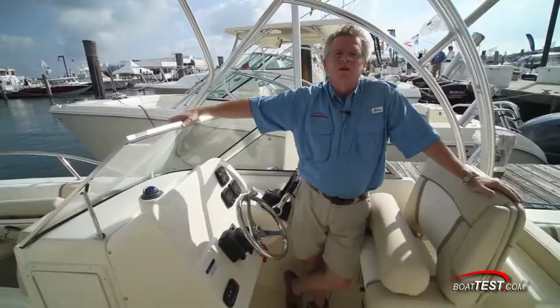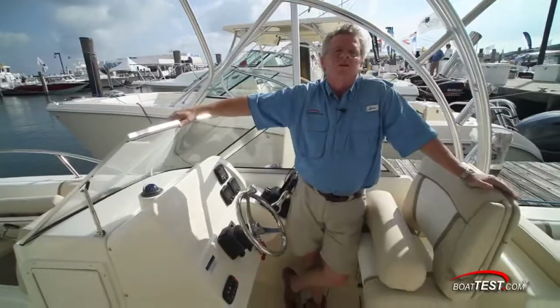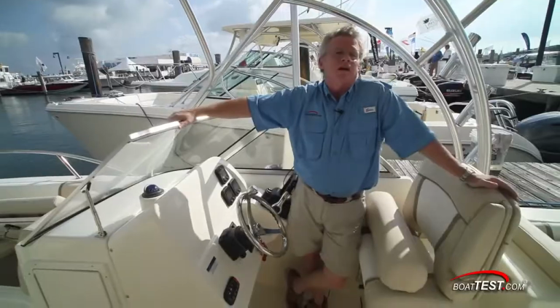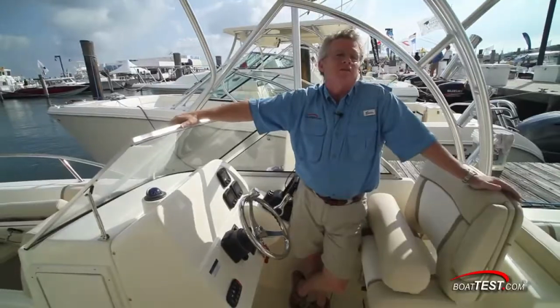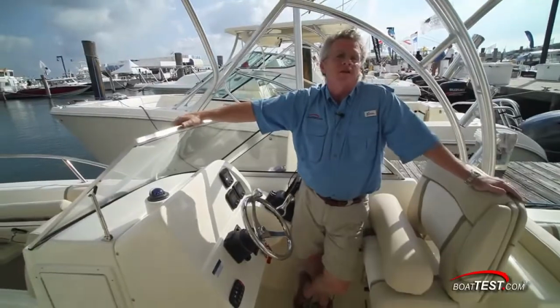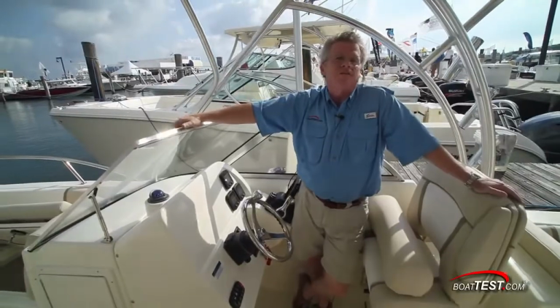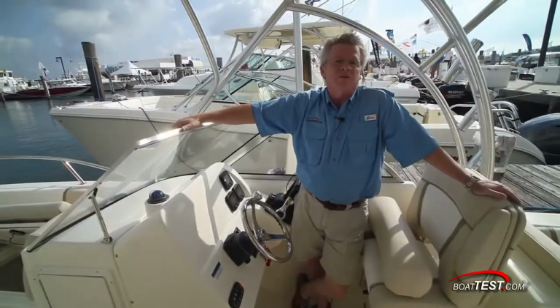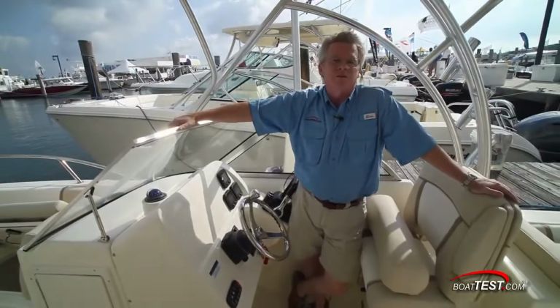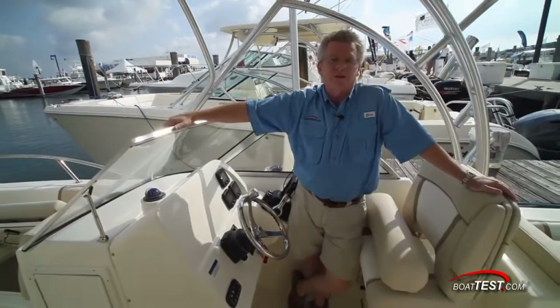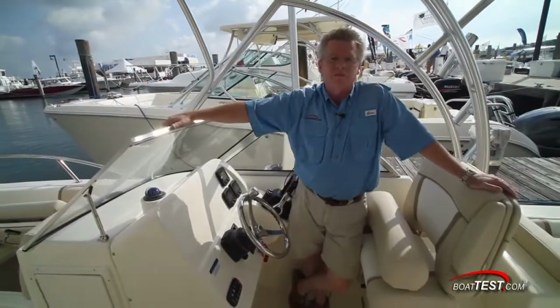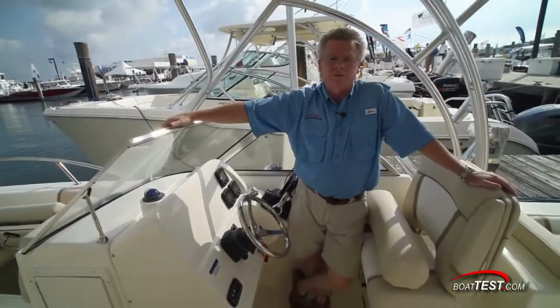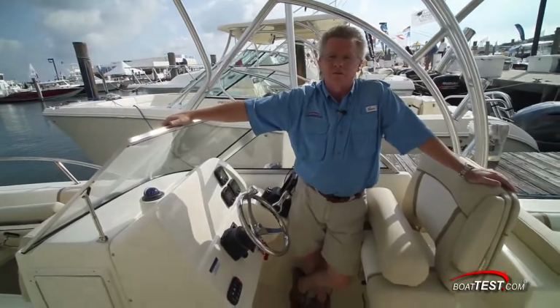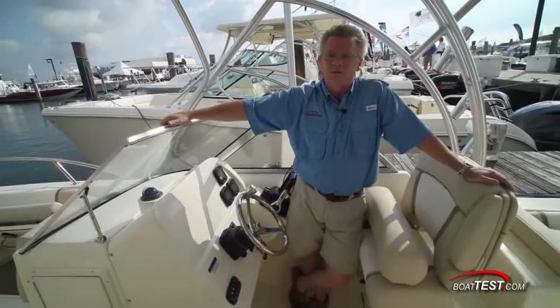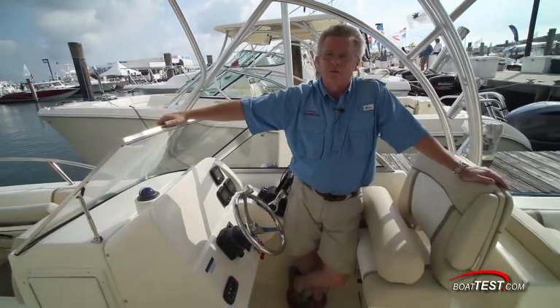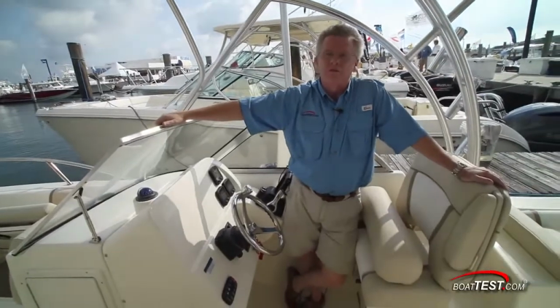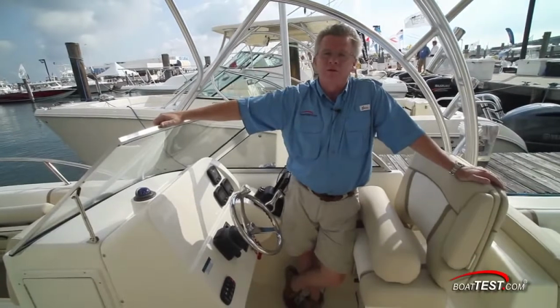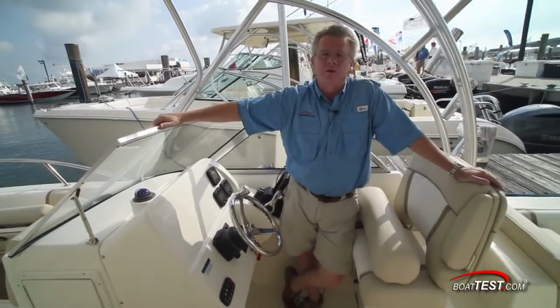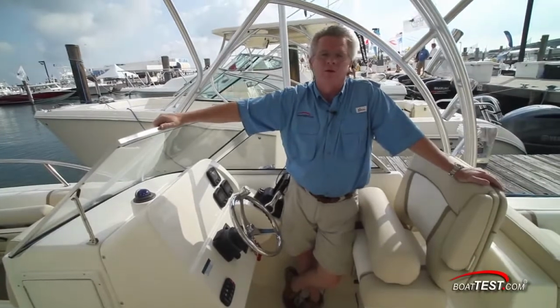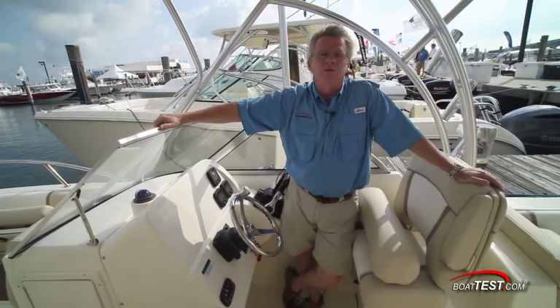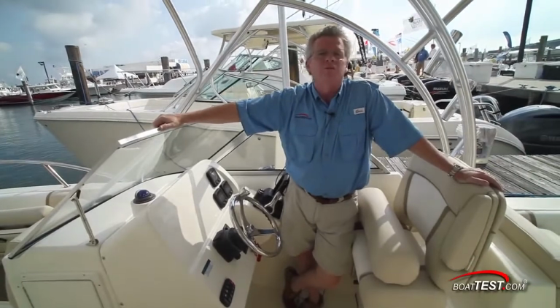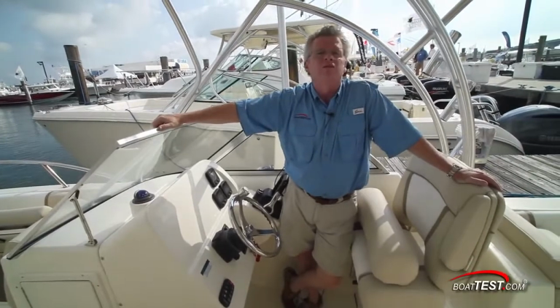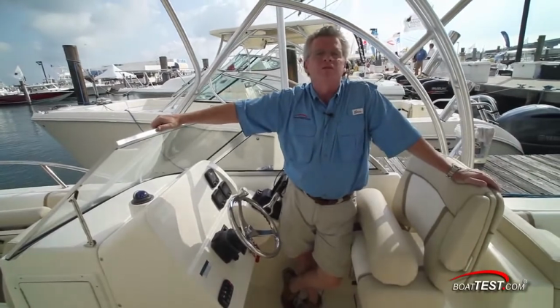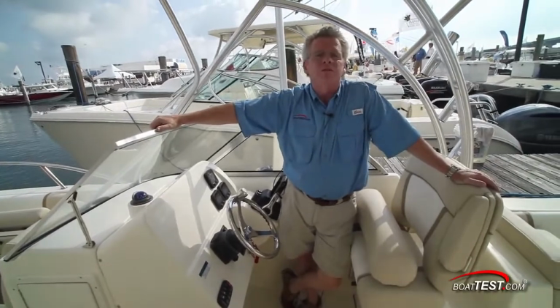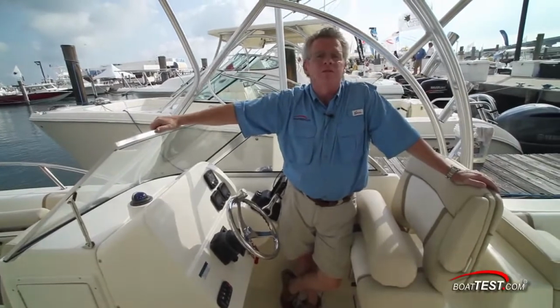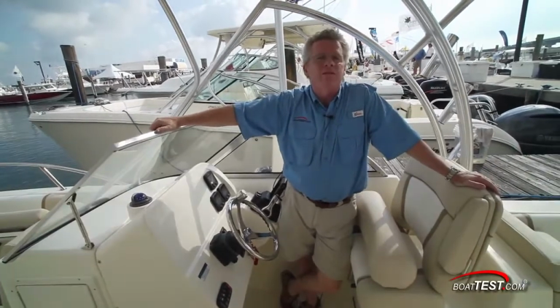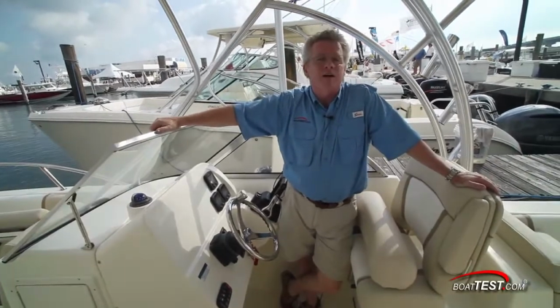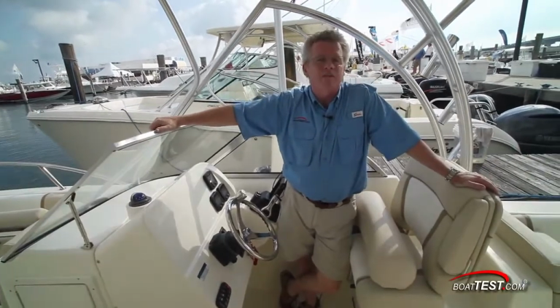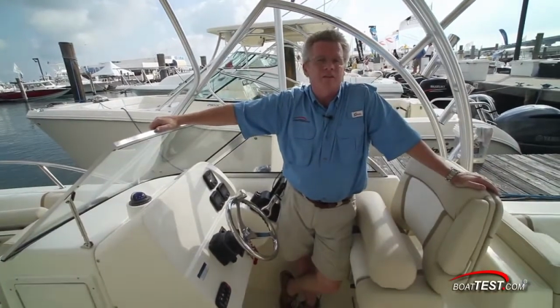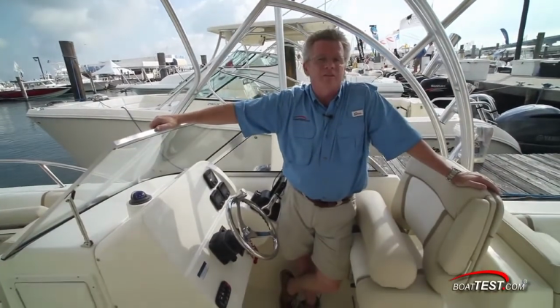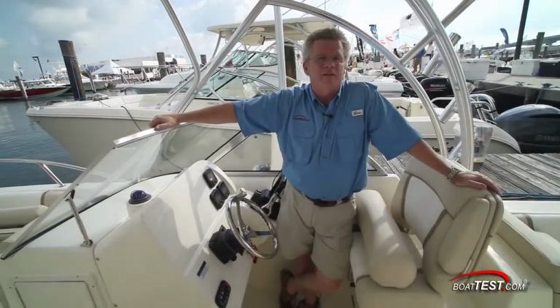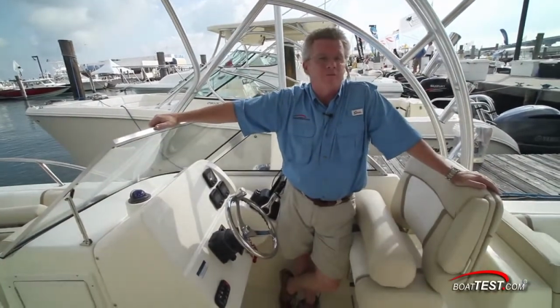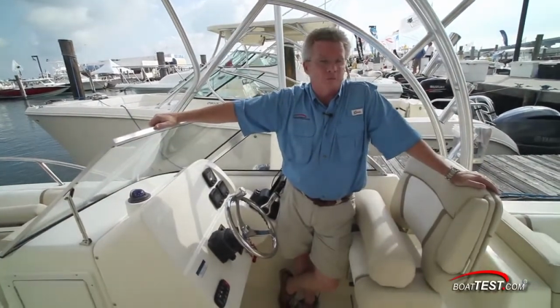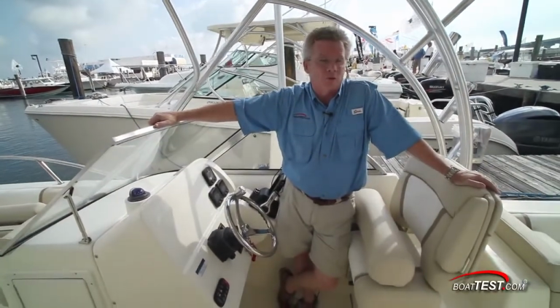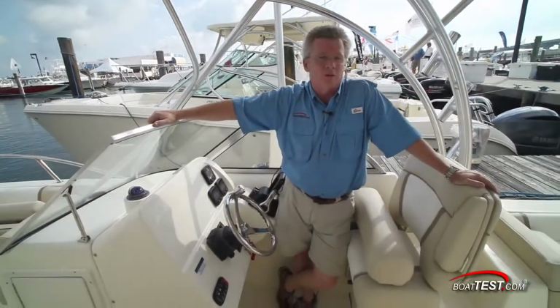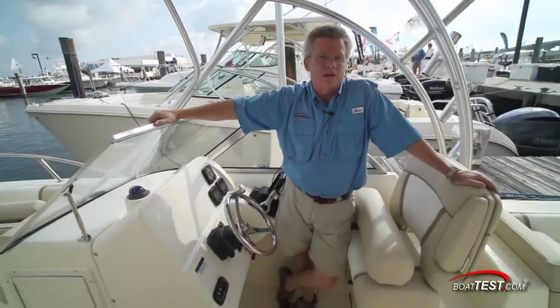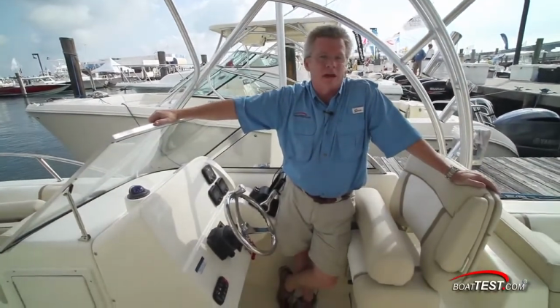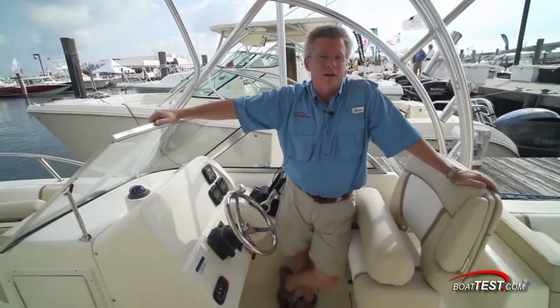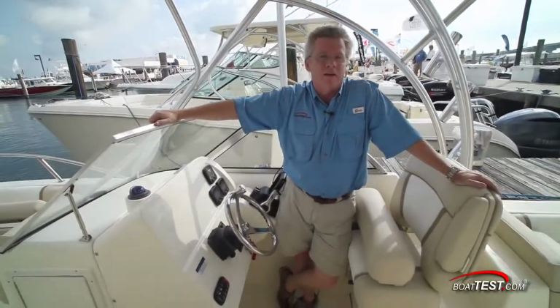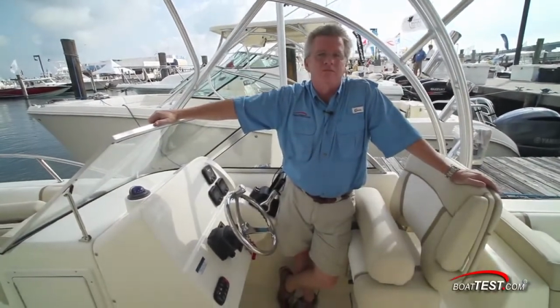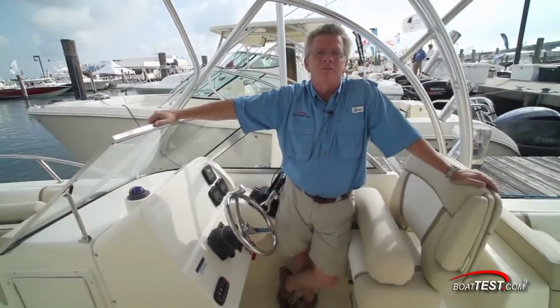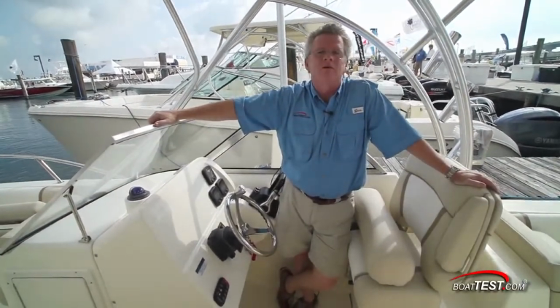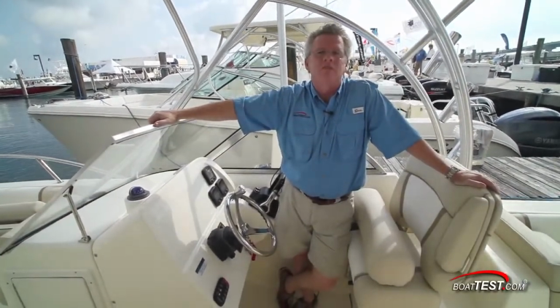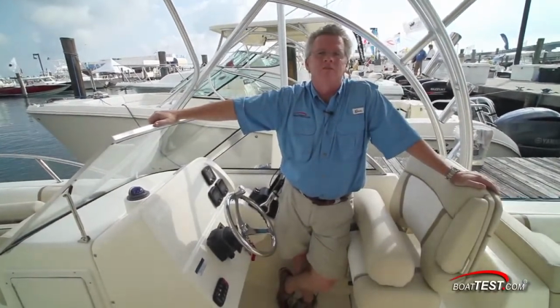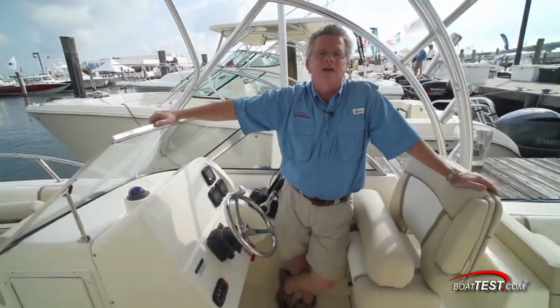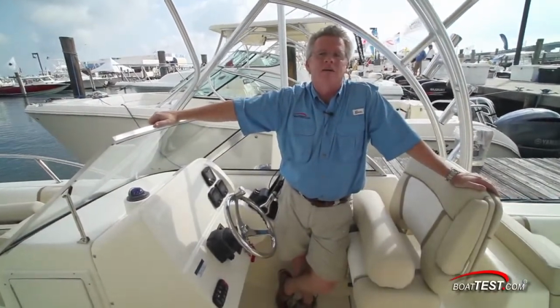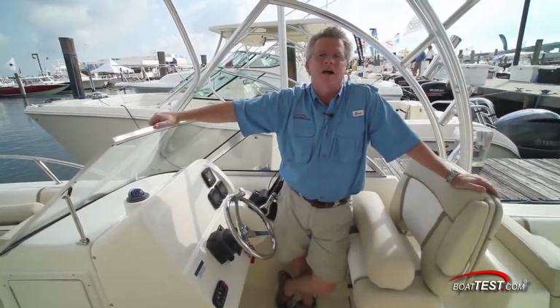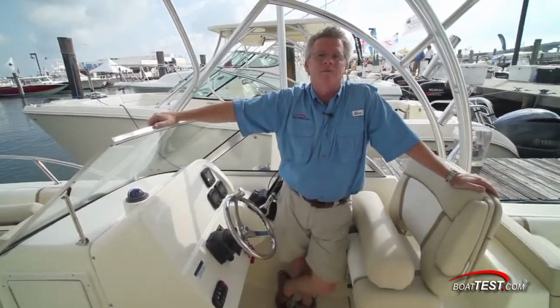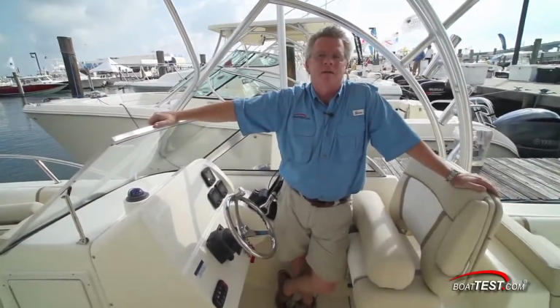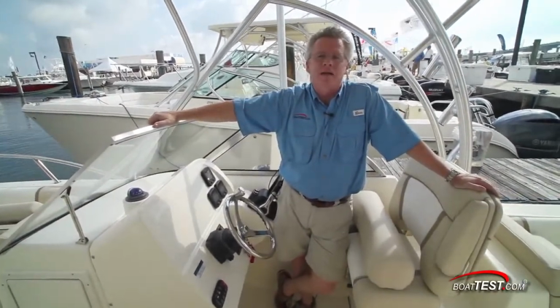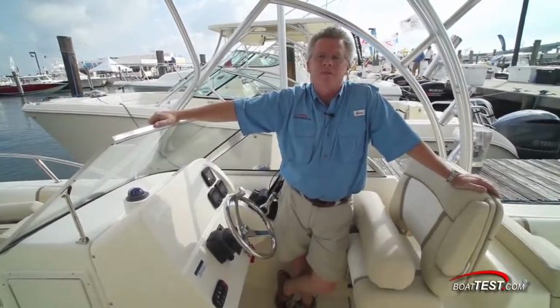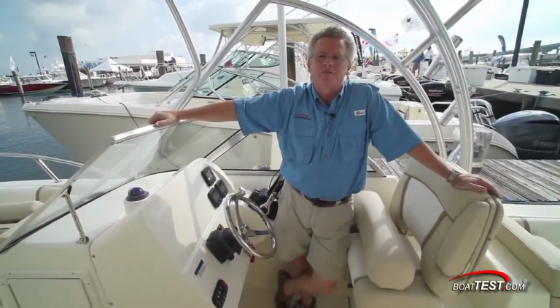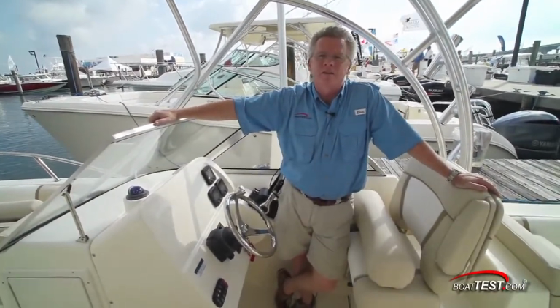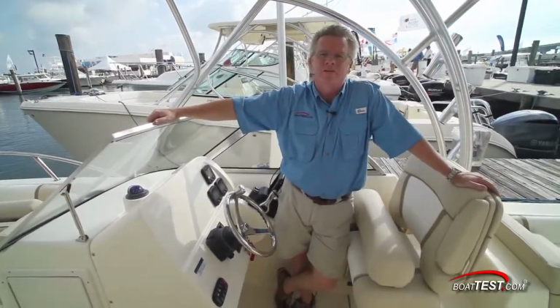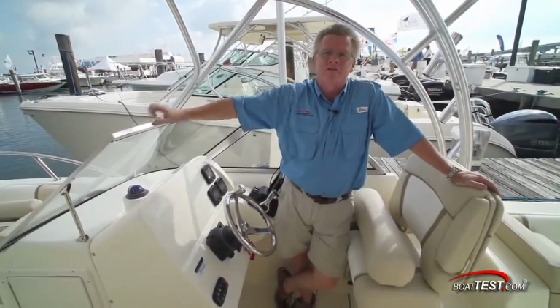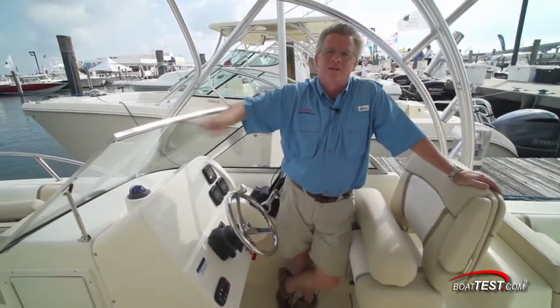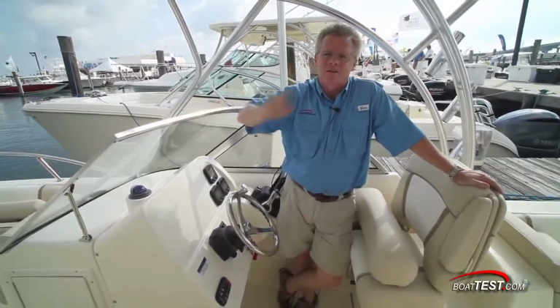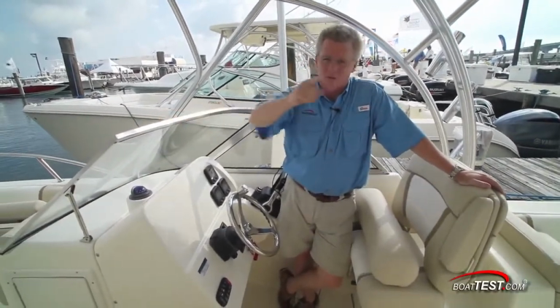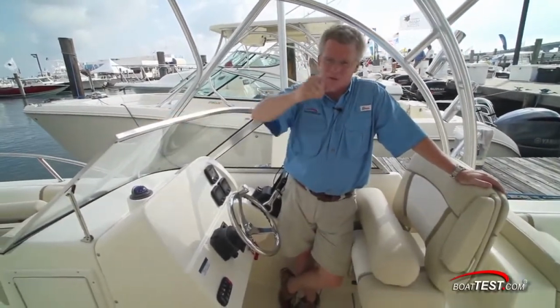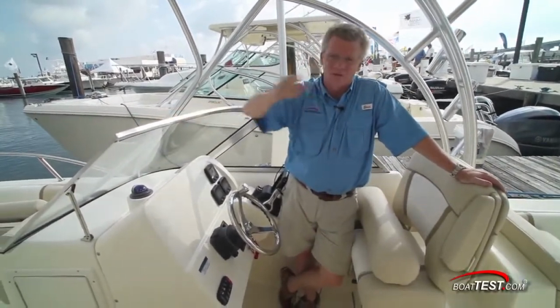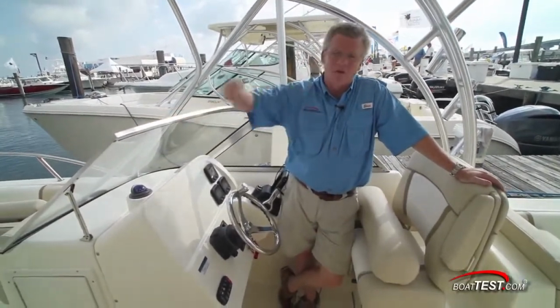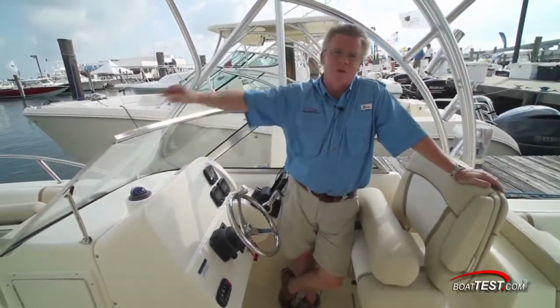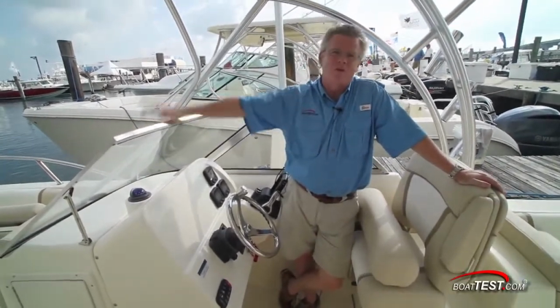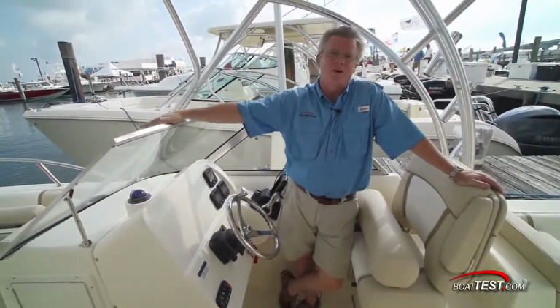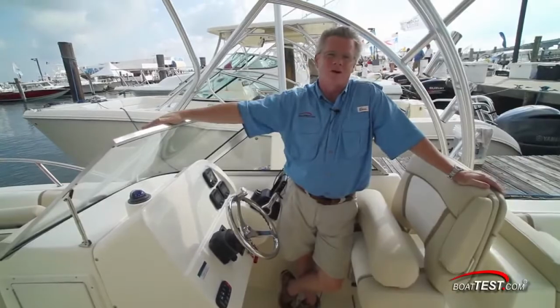That's our full test and performance review of the 255DC from WorldCat. For BoatTest.com, I'm Captain Steve. We'll see you on the water.